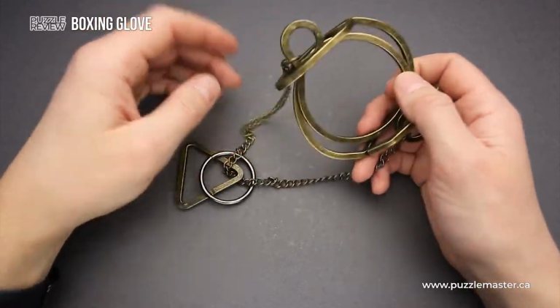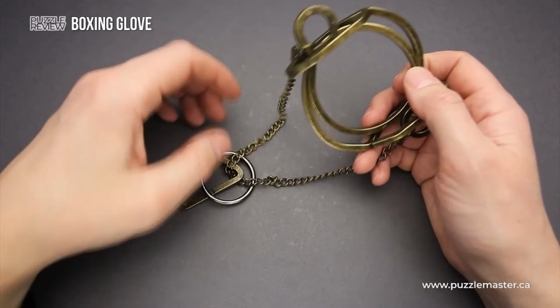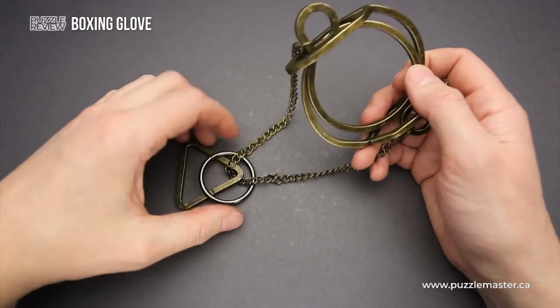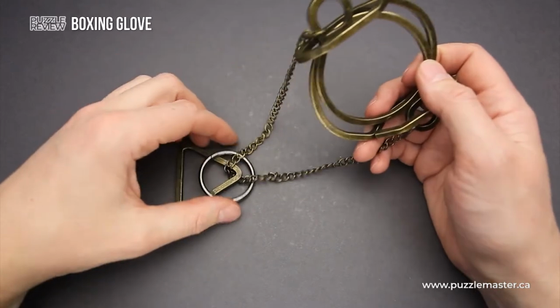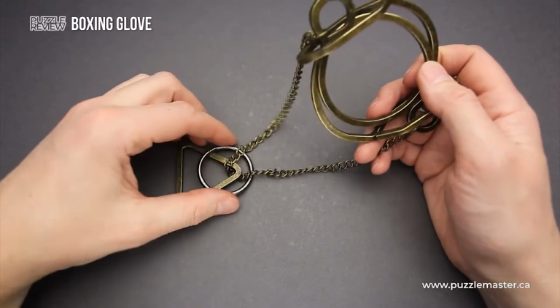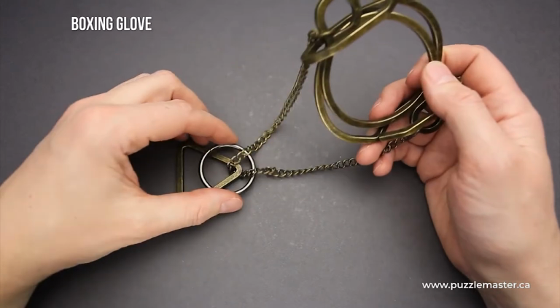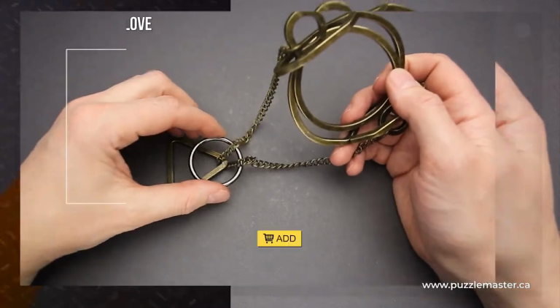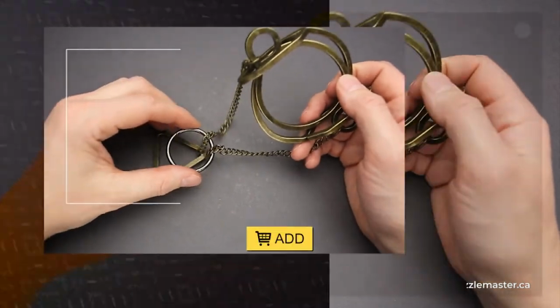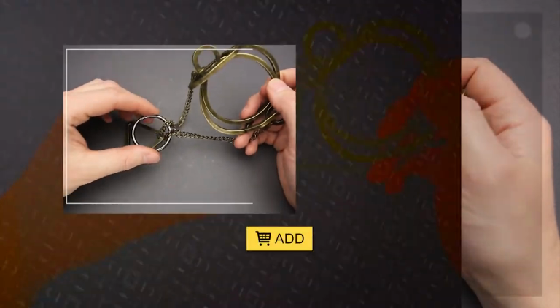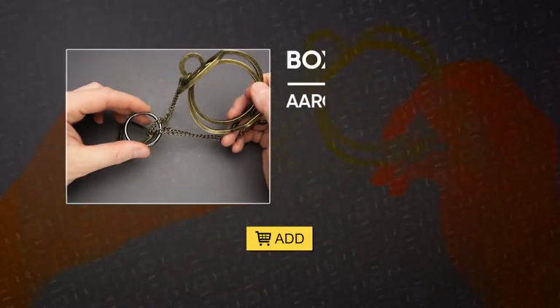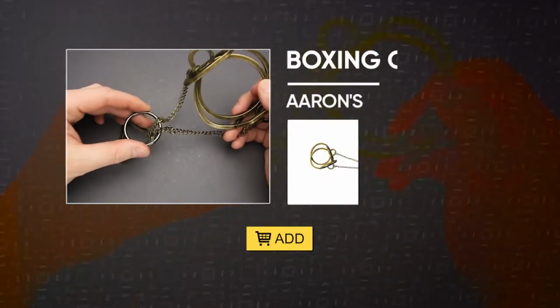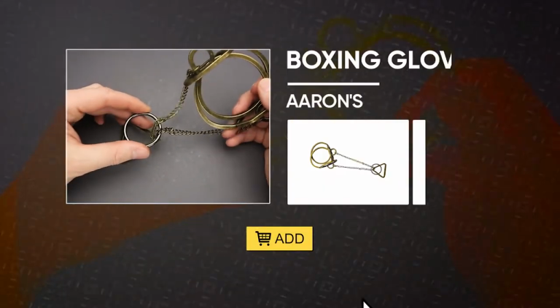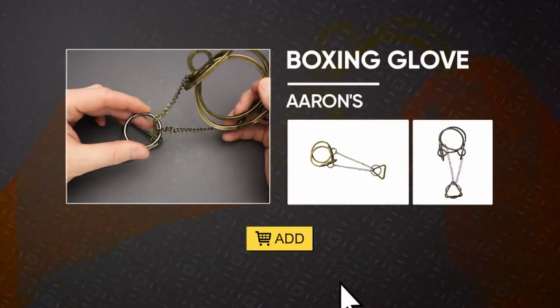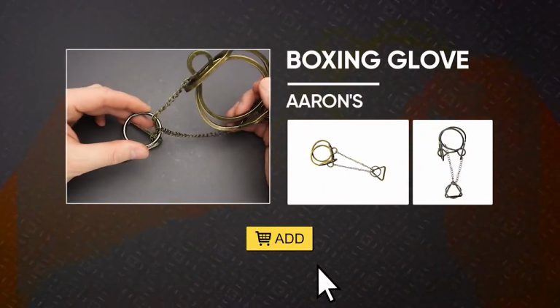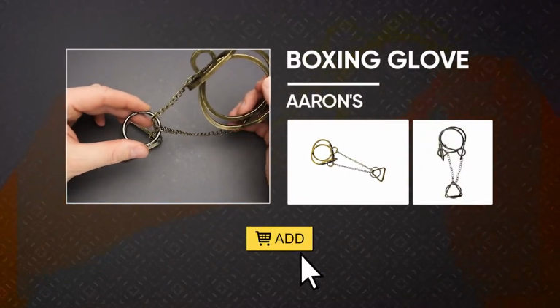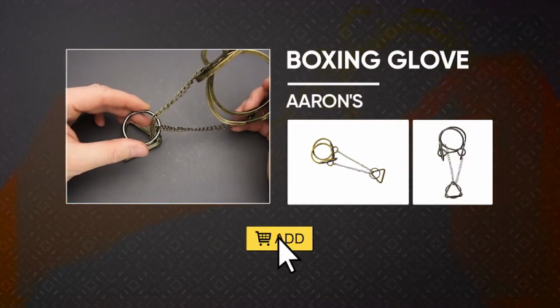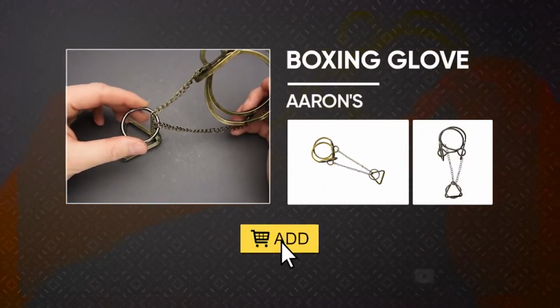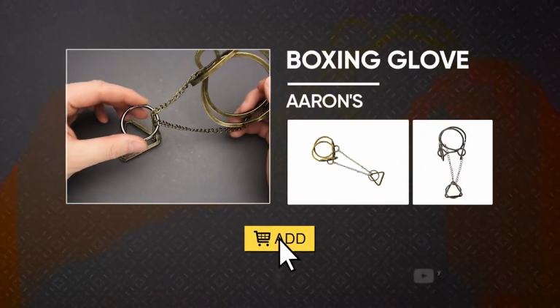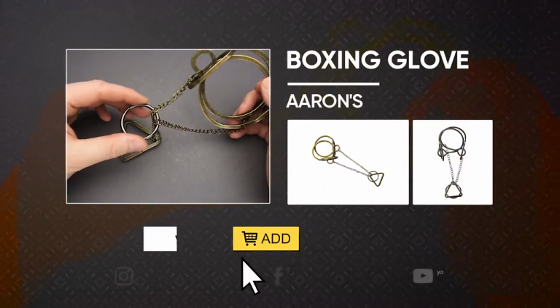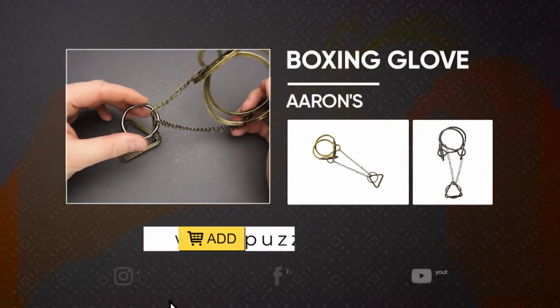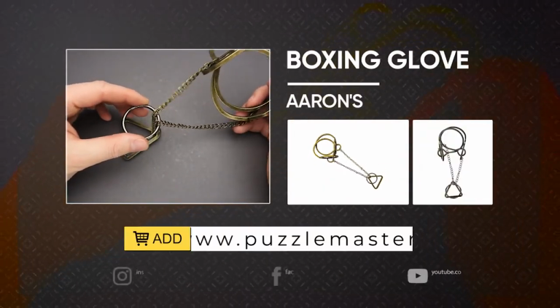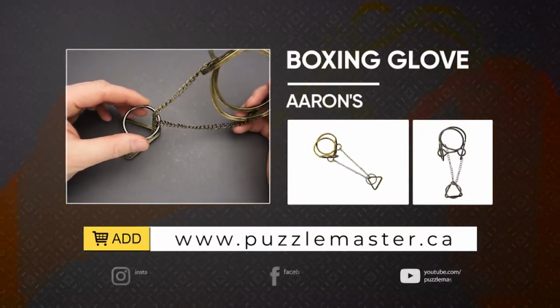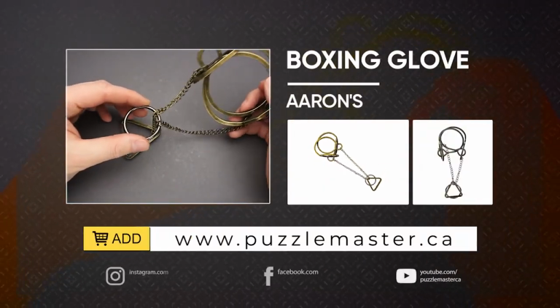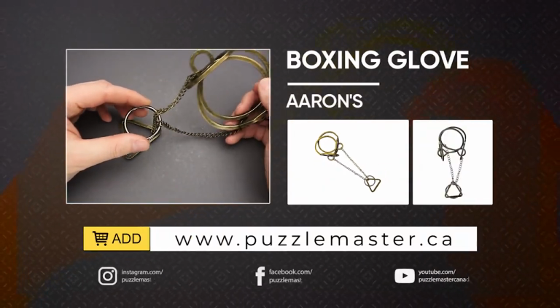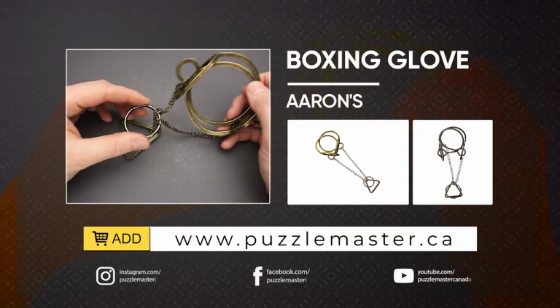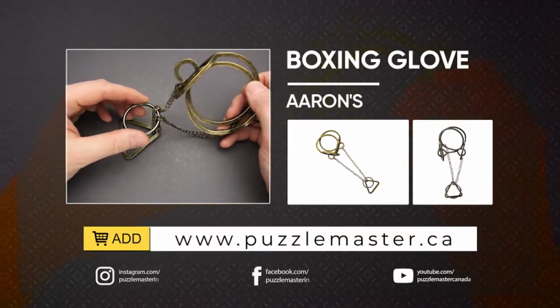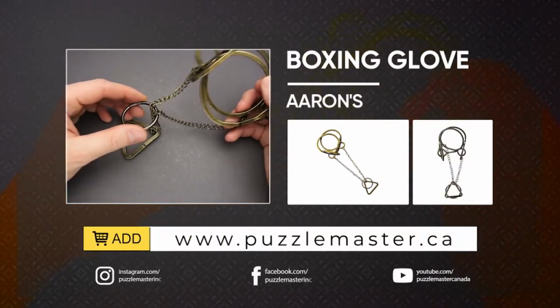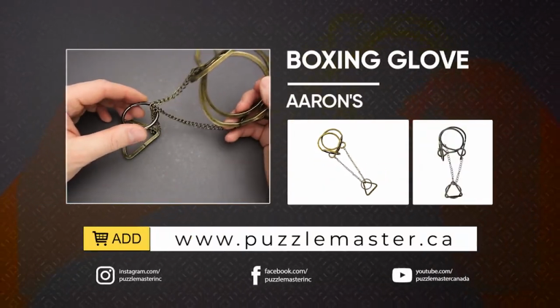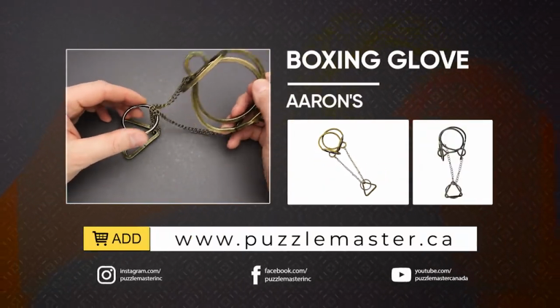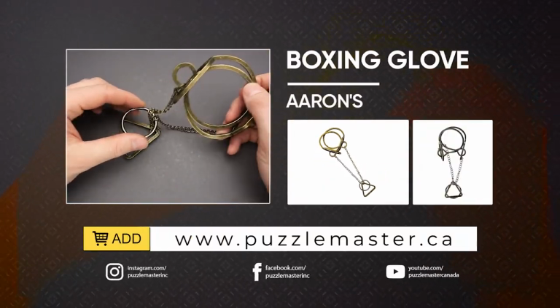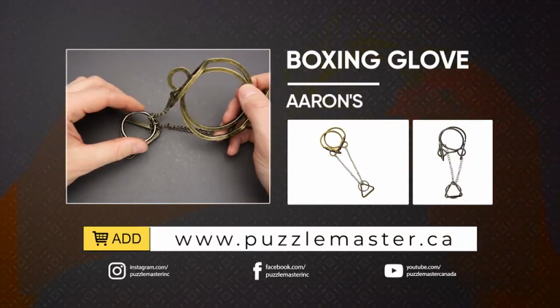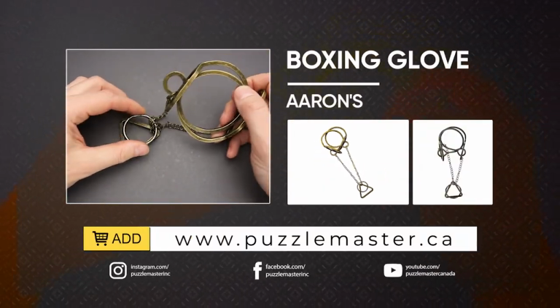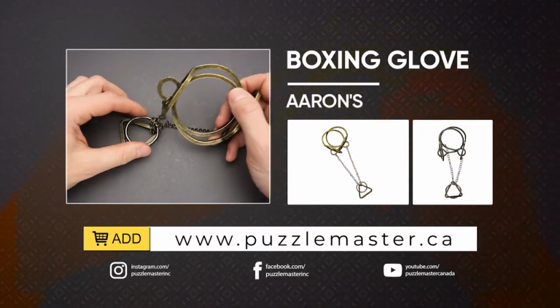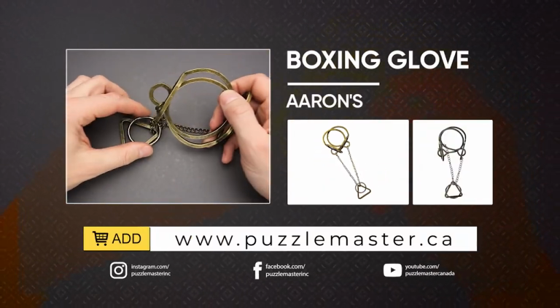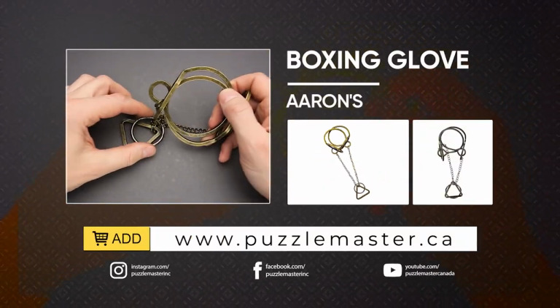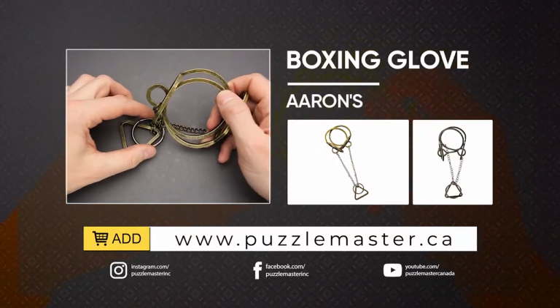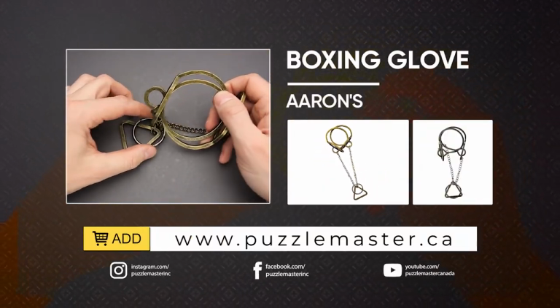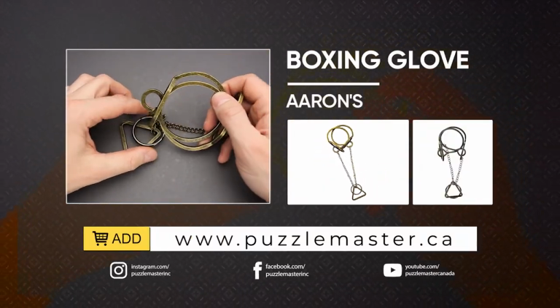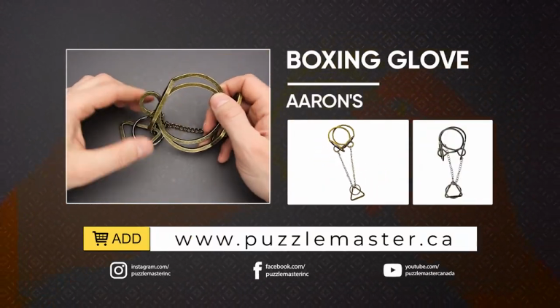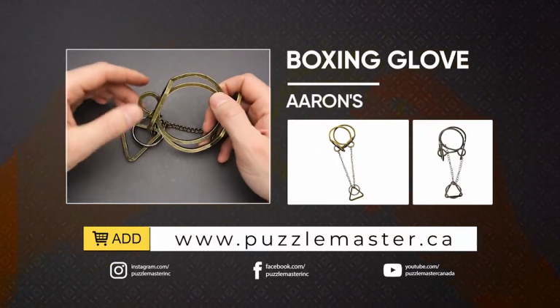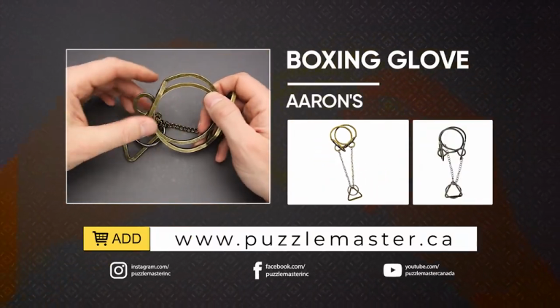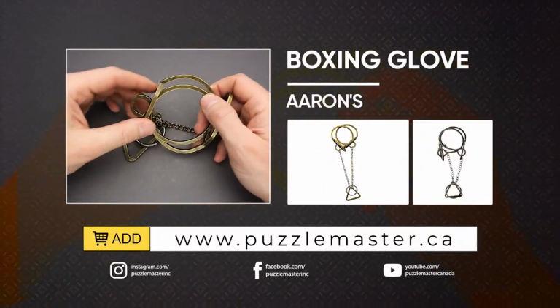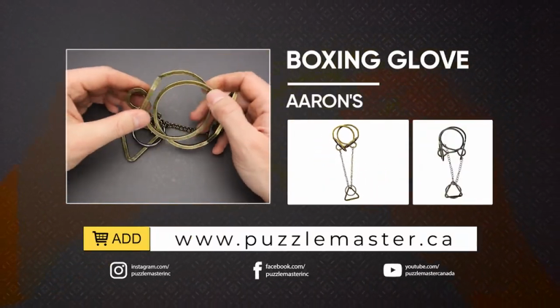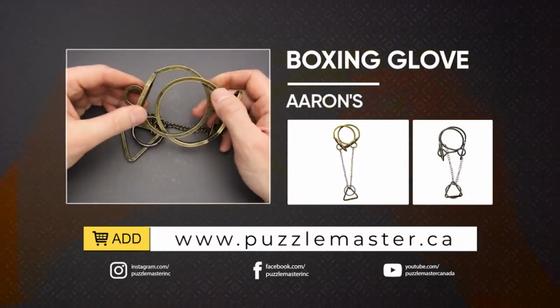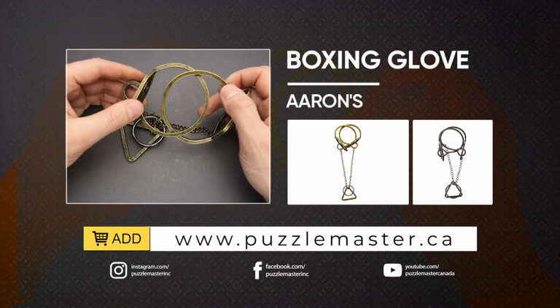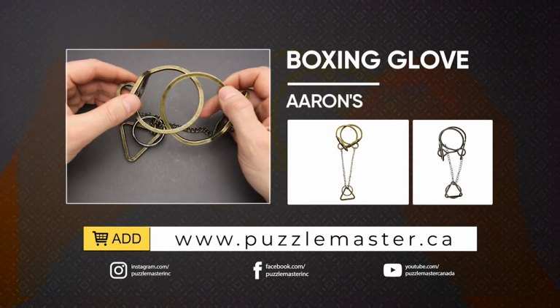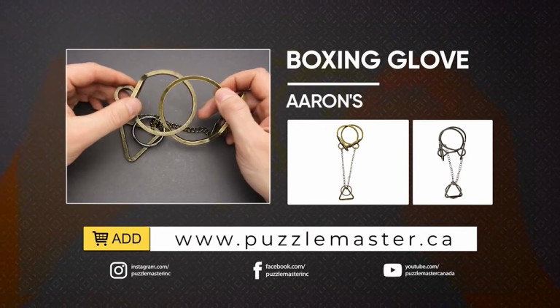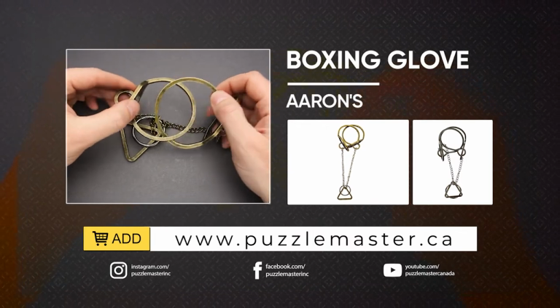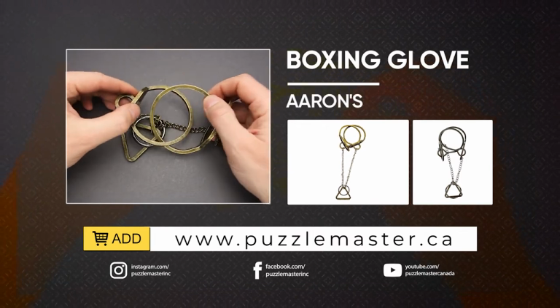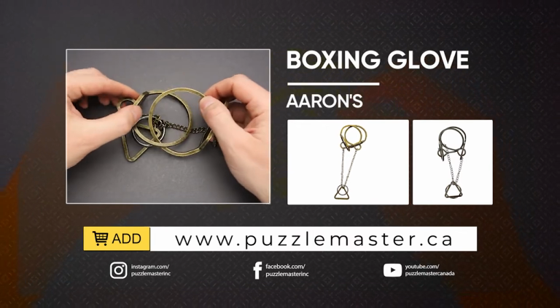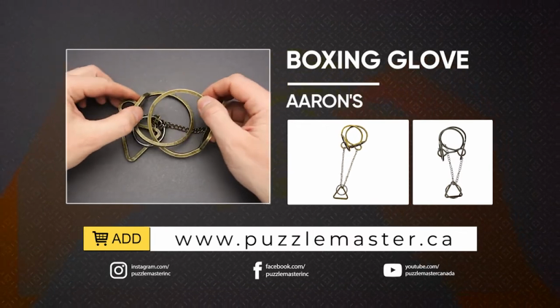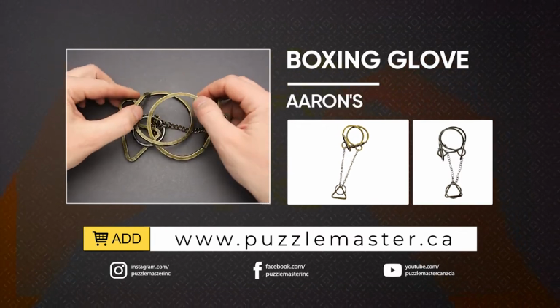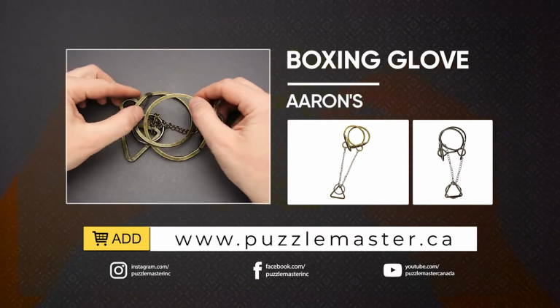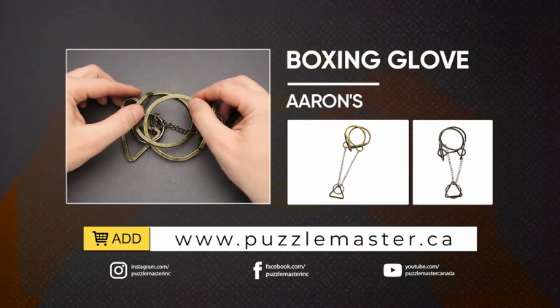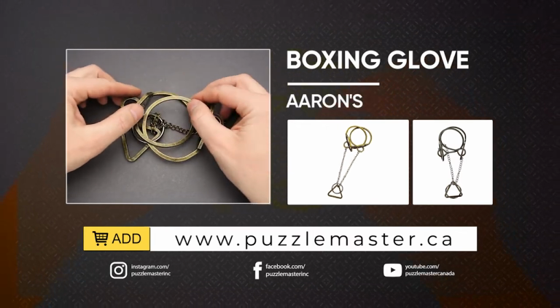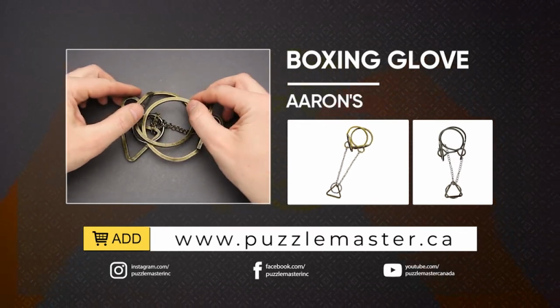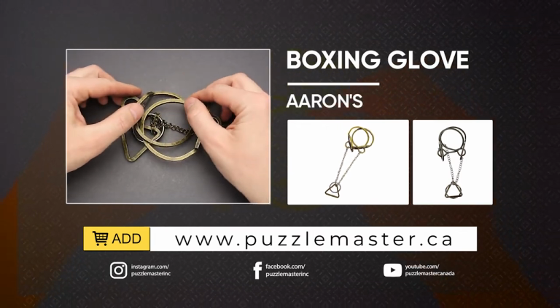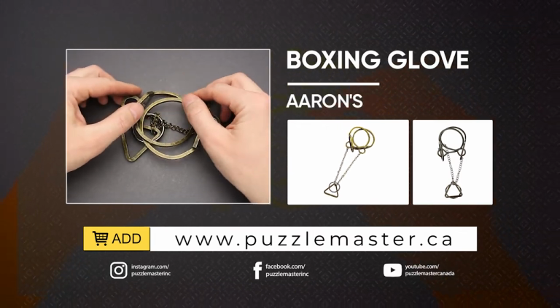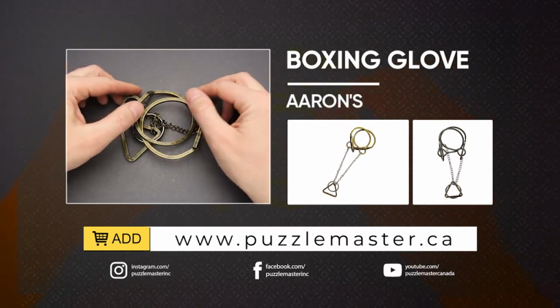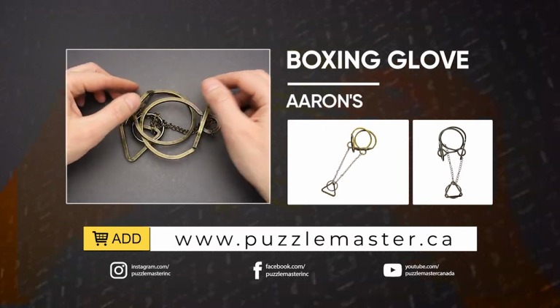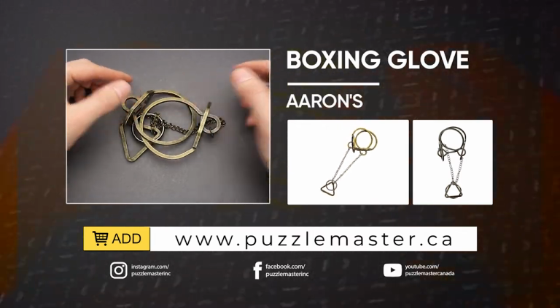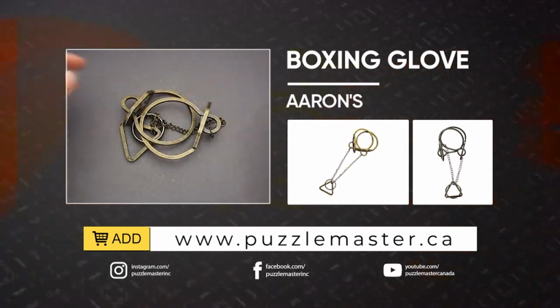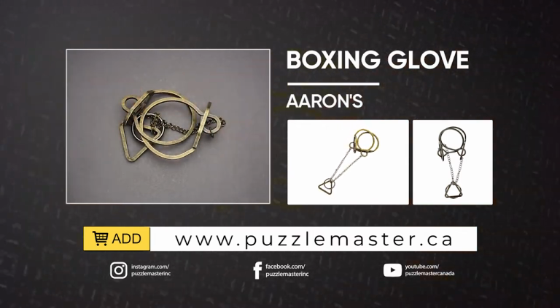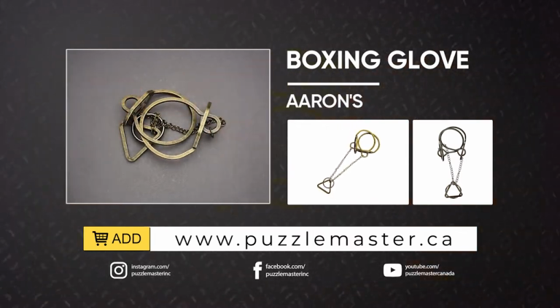So if you like the Boxing Love puzzle and you want to try to solve it, you can buy it at puzzlemaster.ca. See you next time.